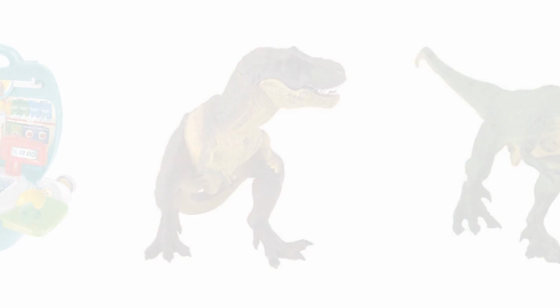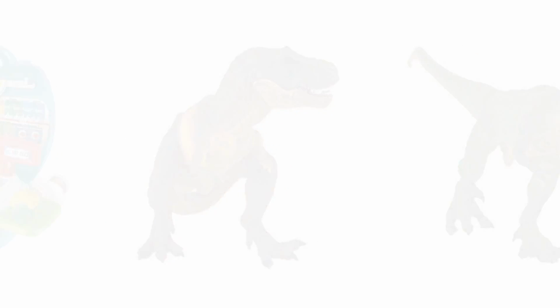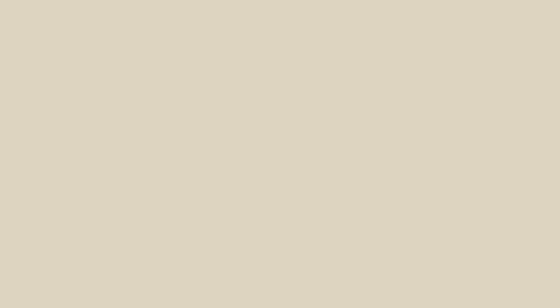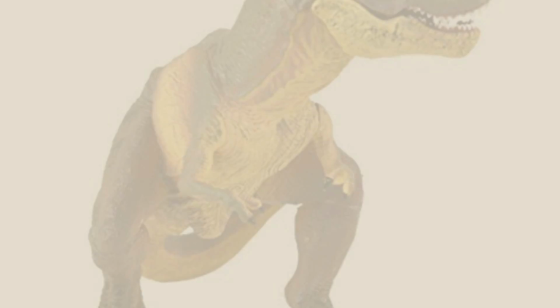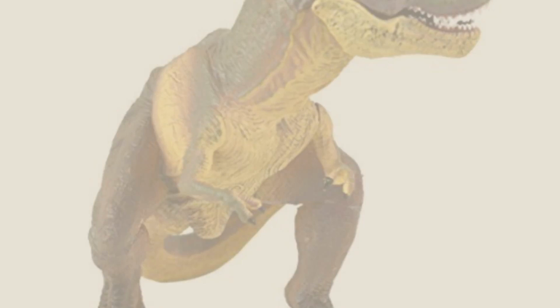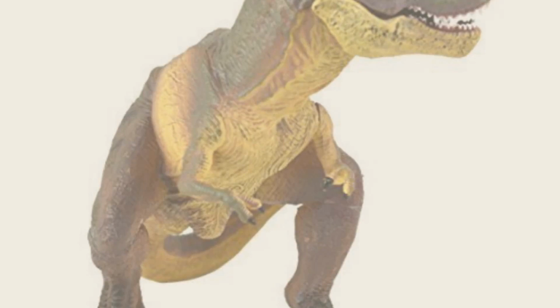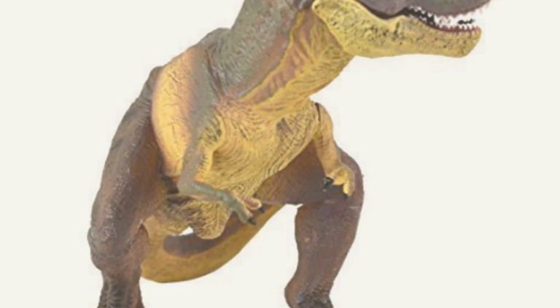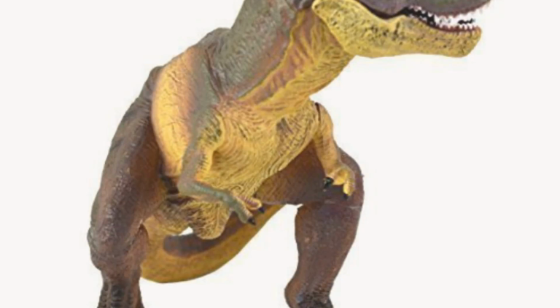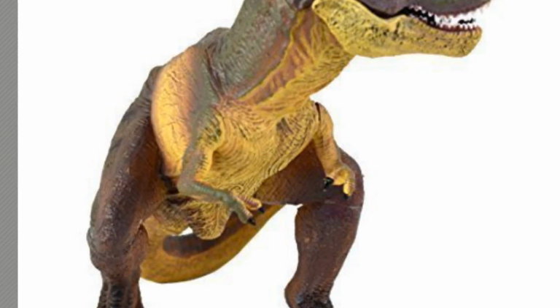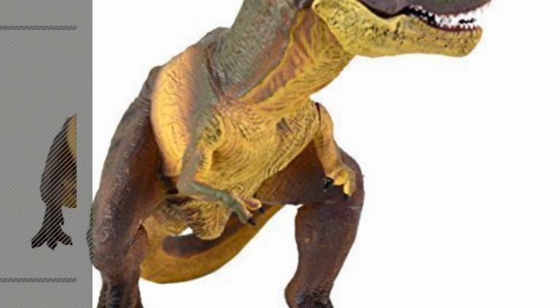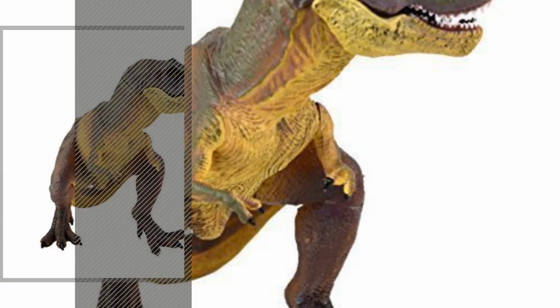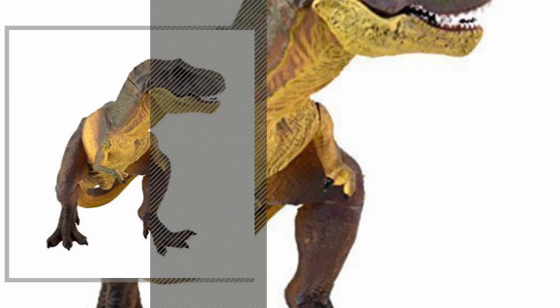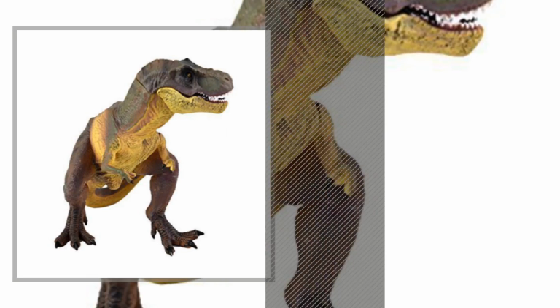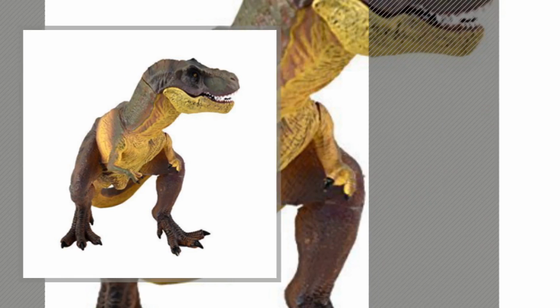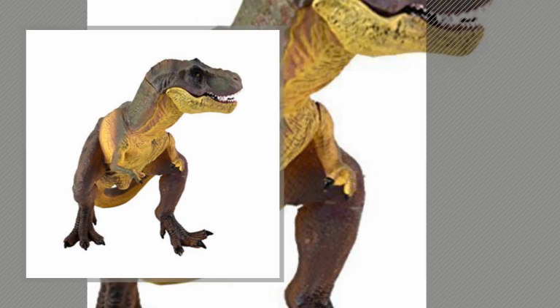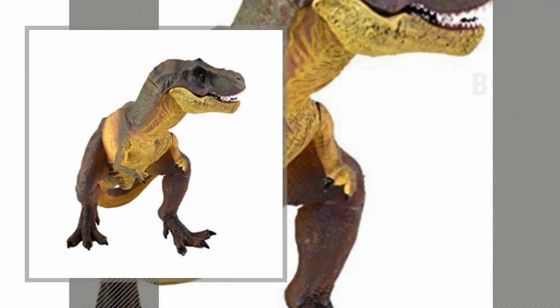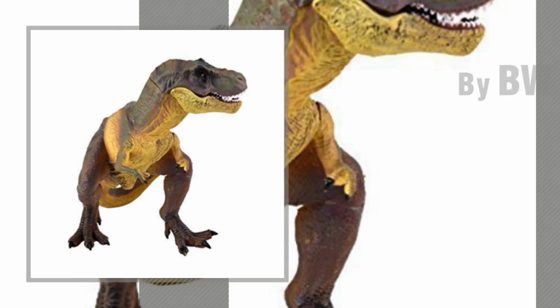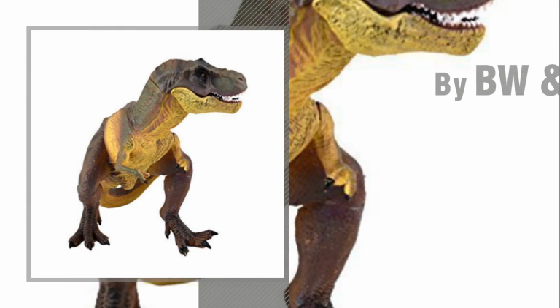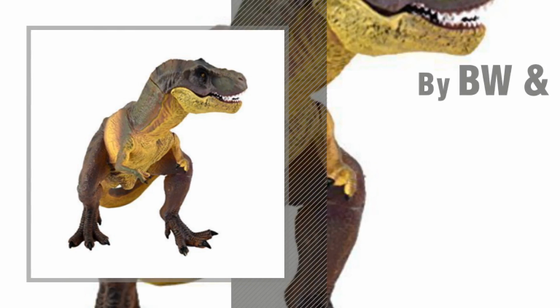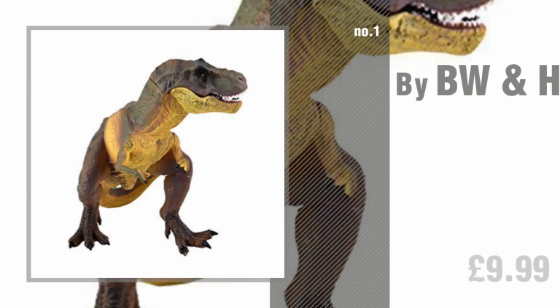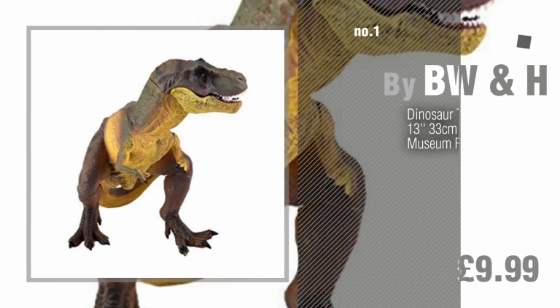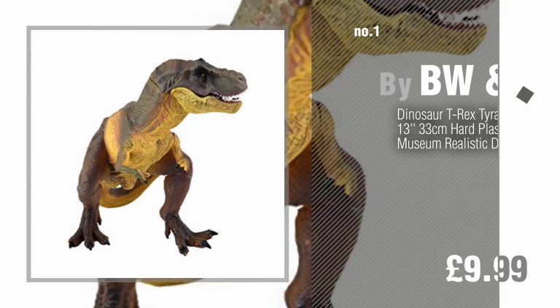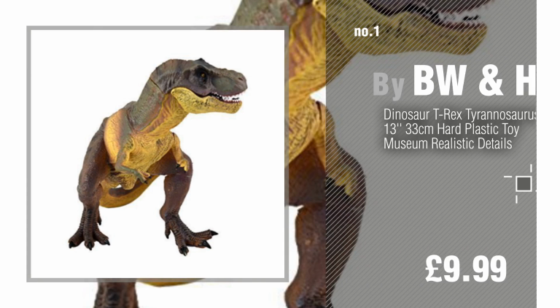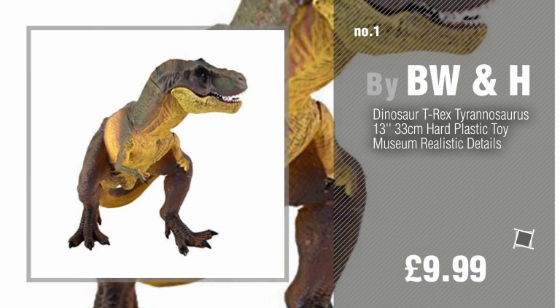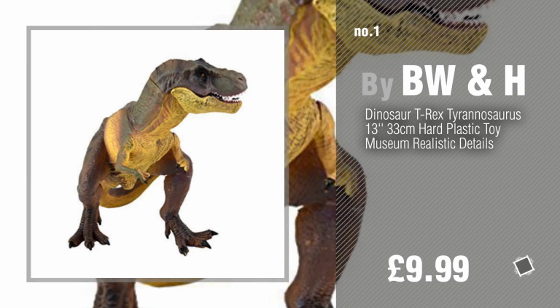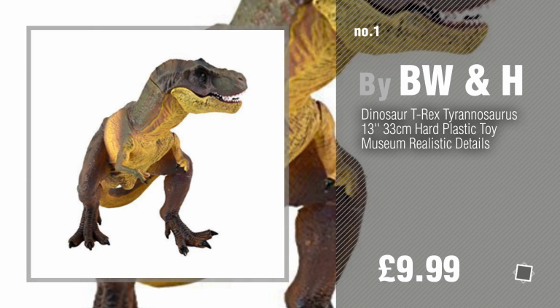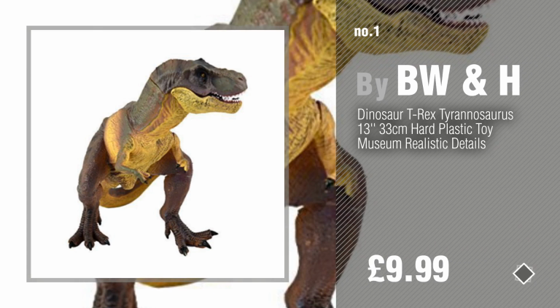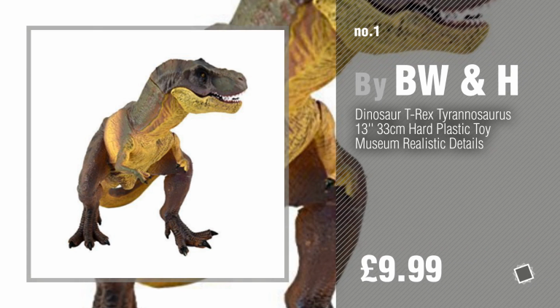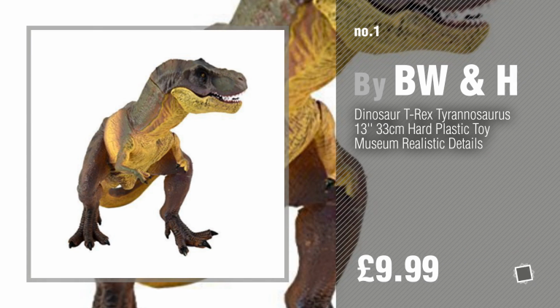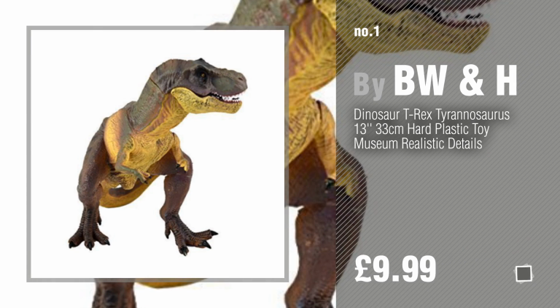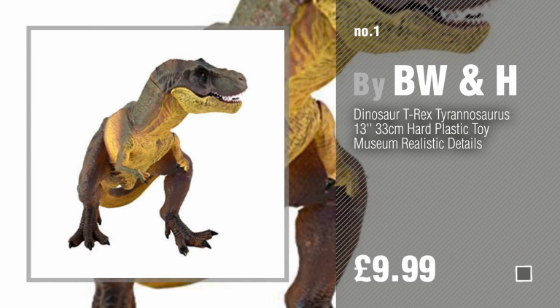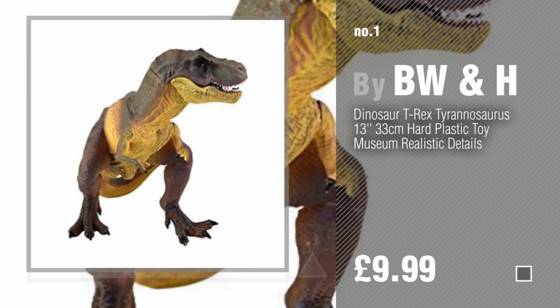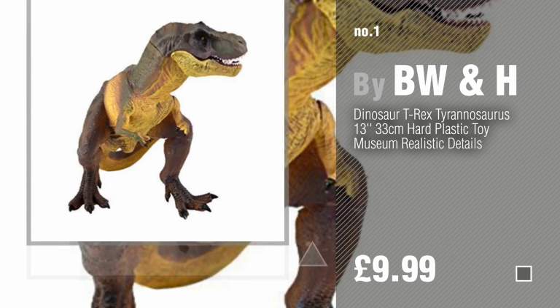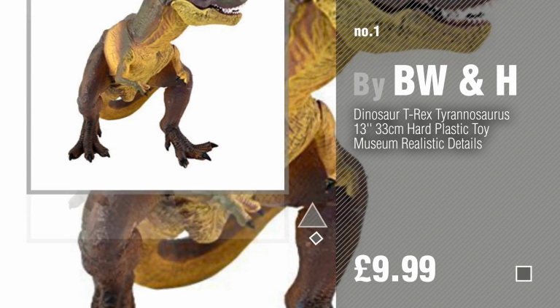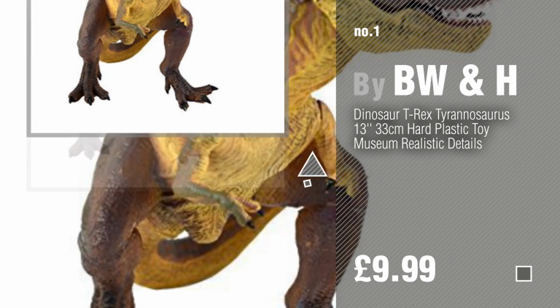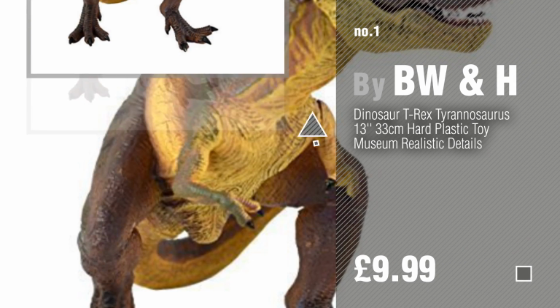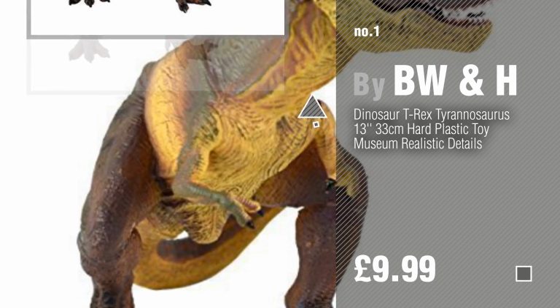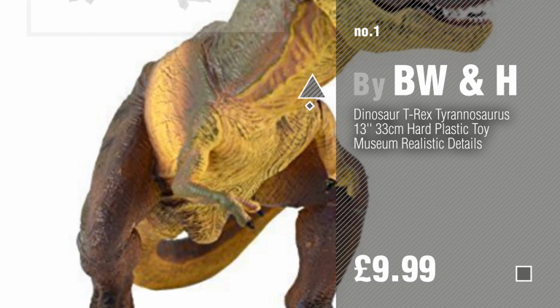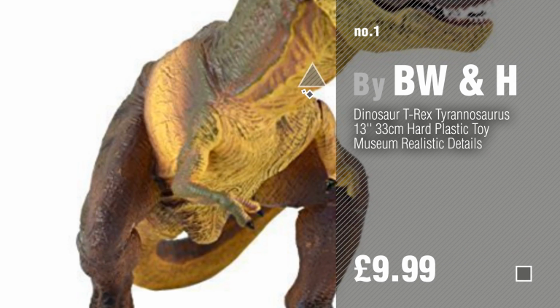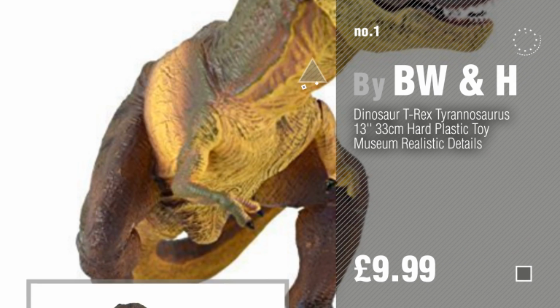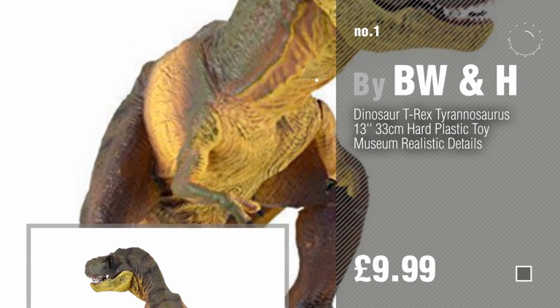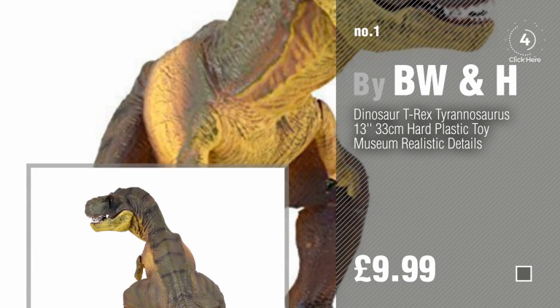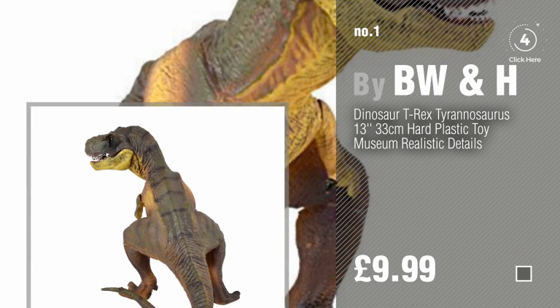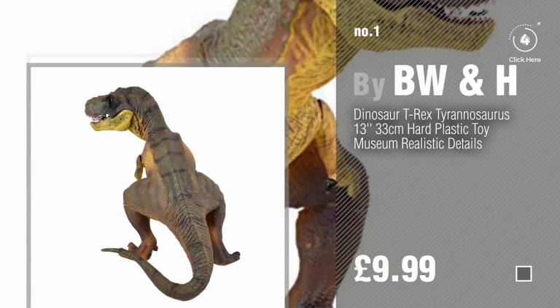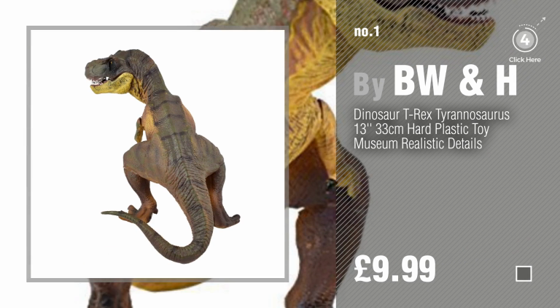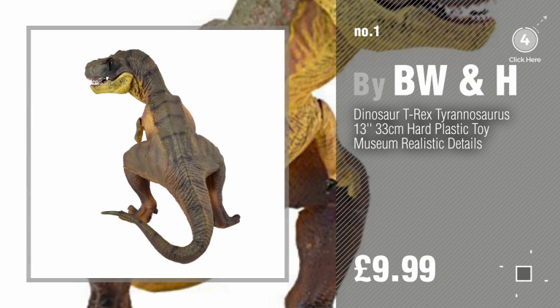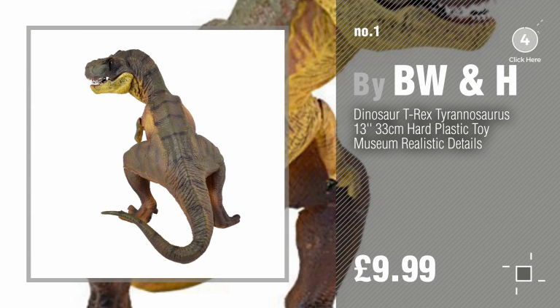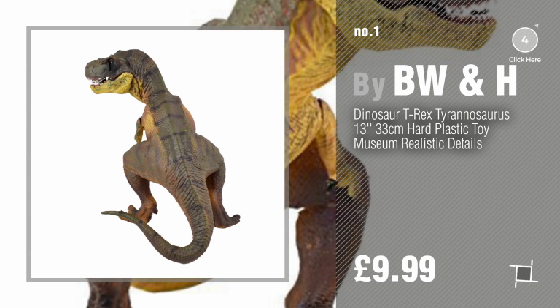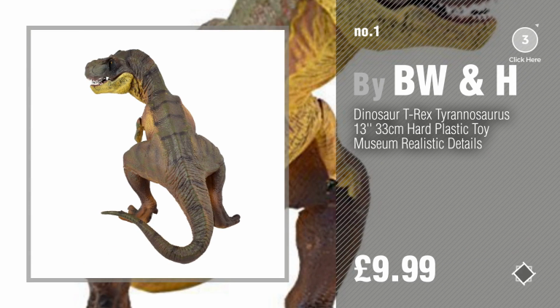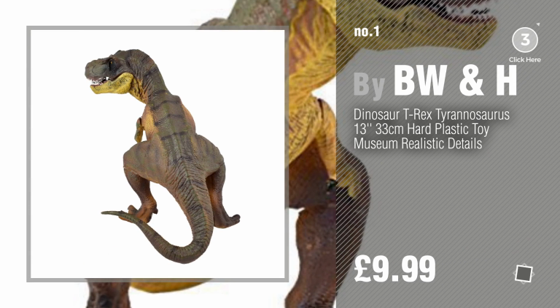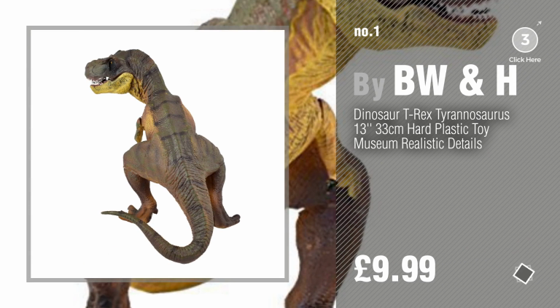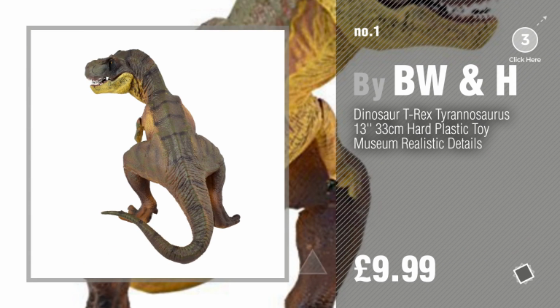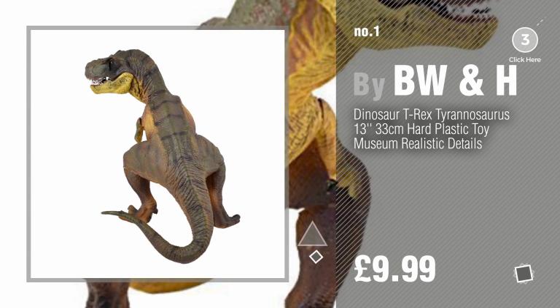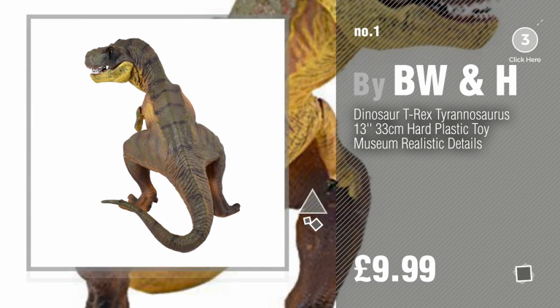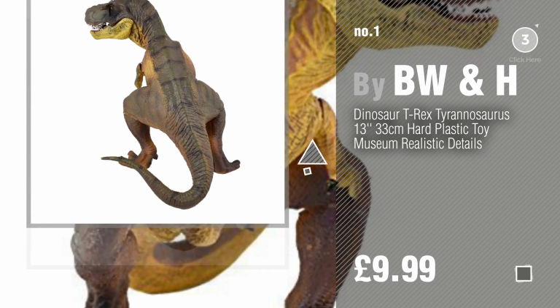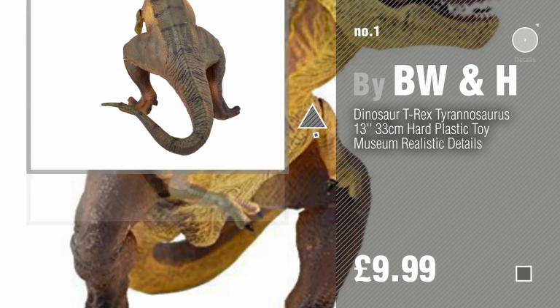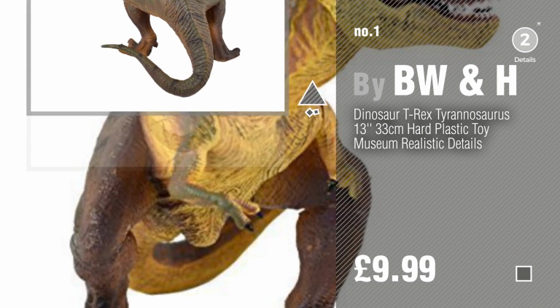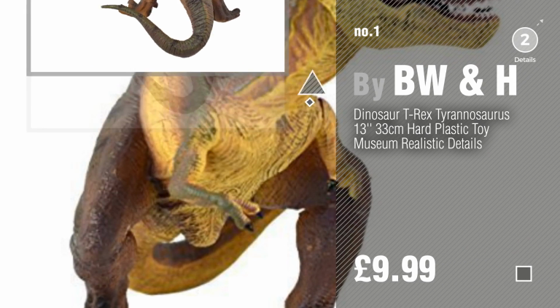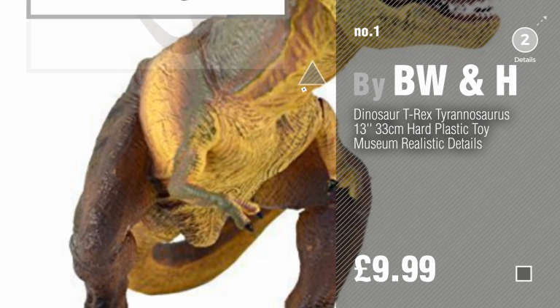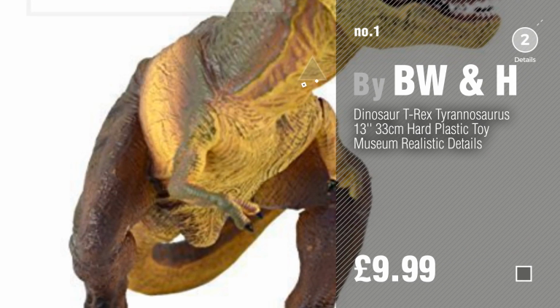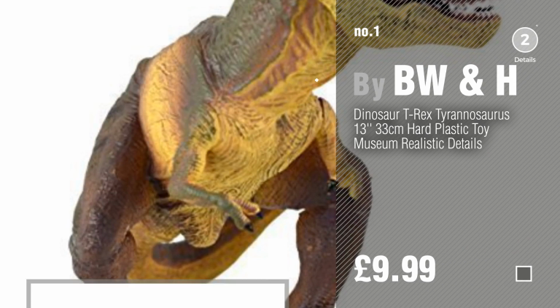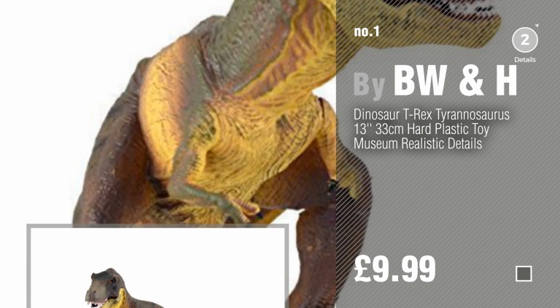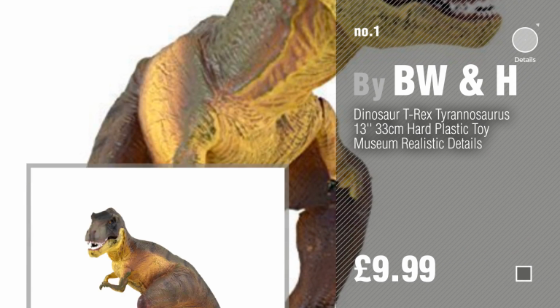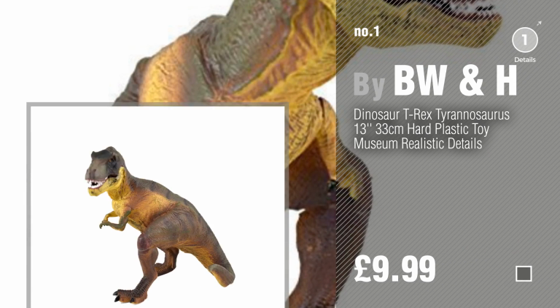Number 1, Most Popular, by BW&H. Watch this video and get inspired.